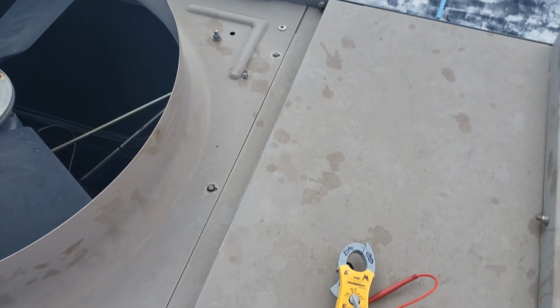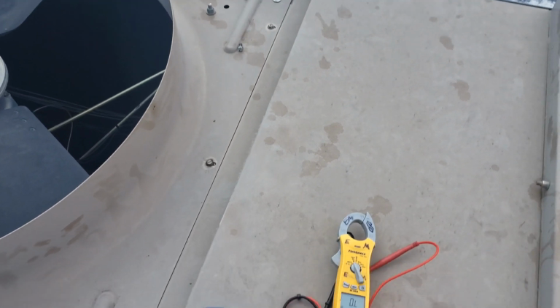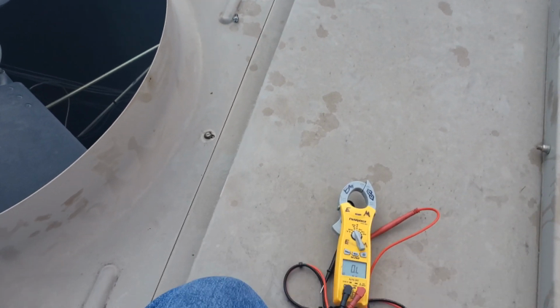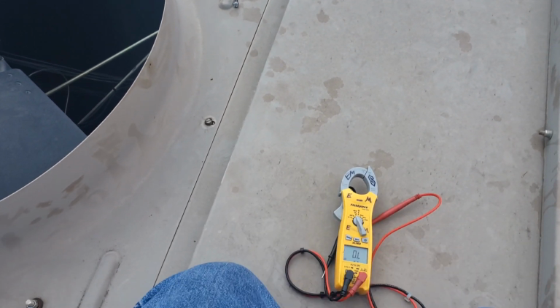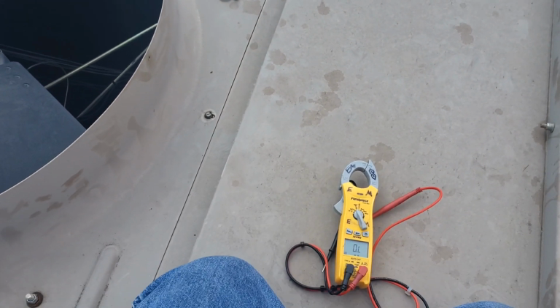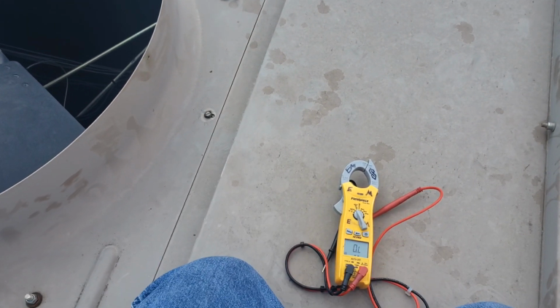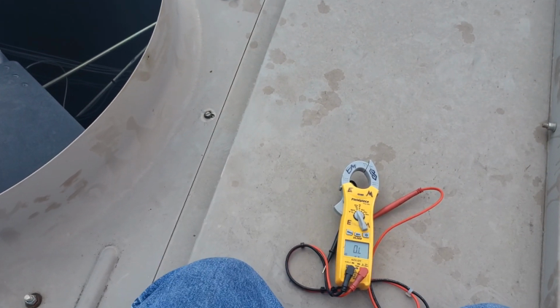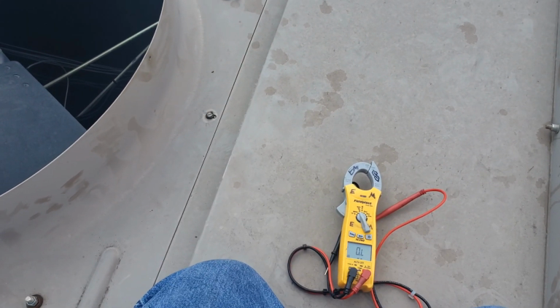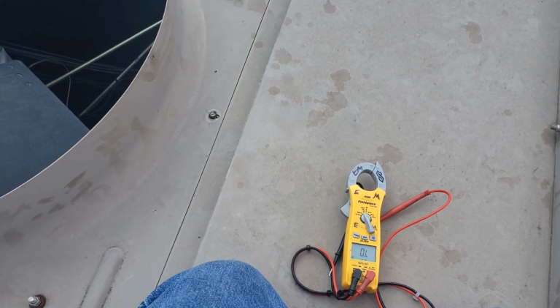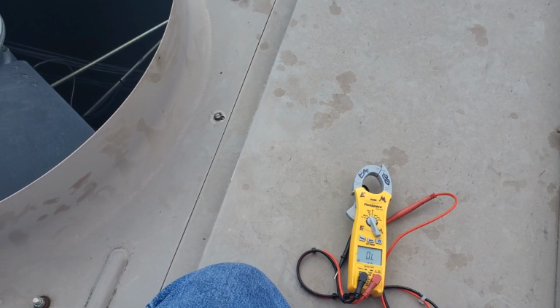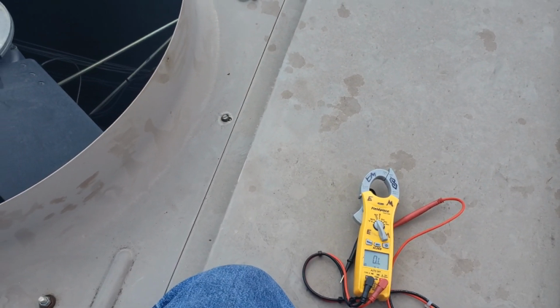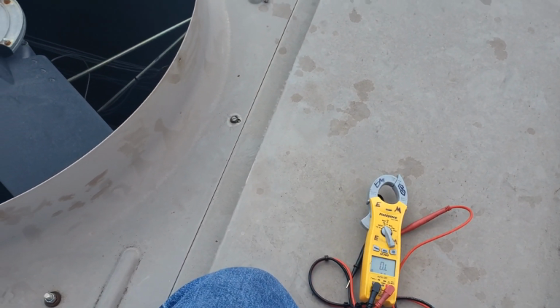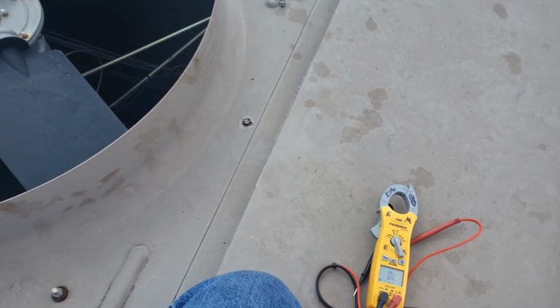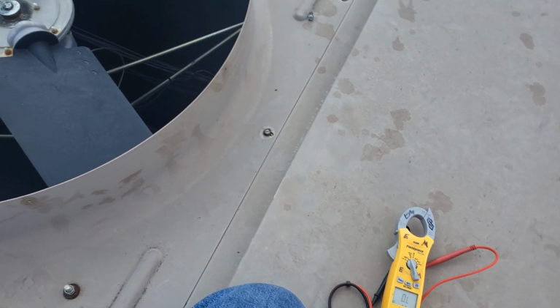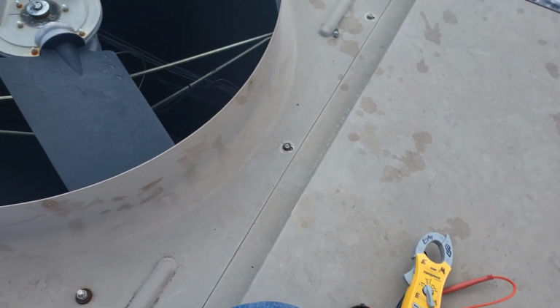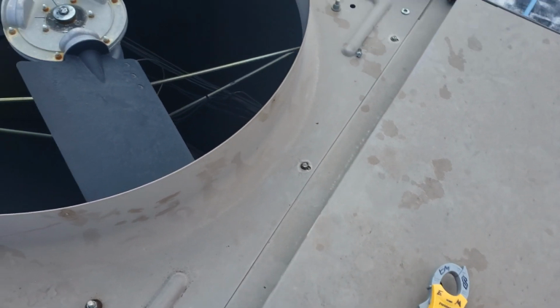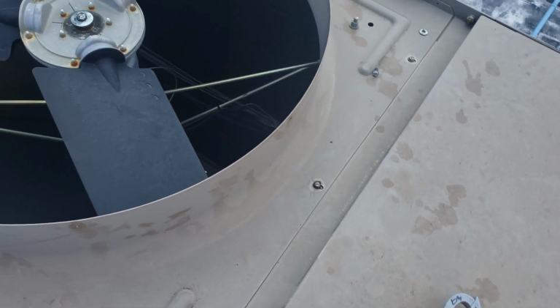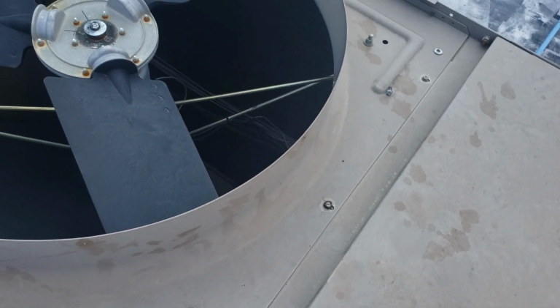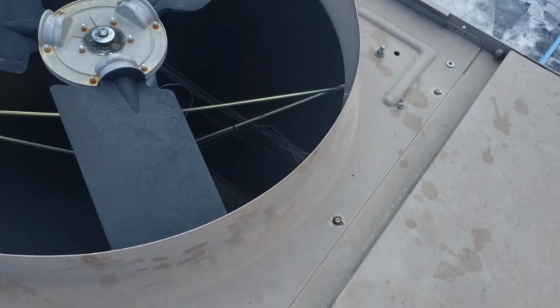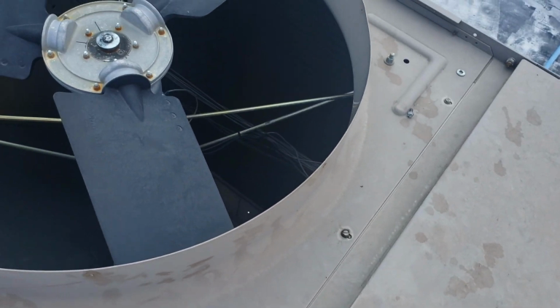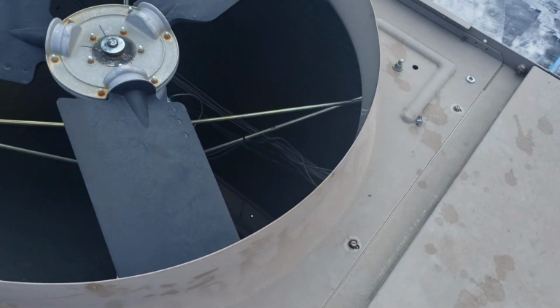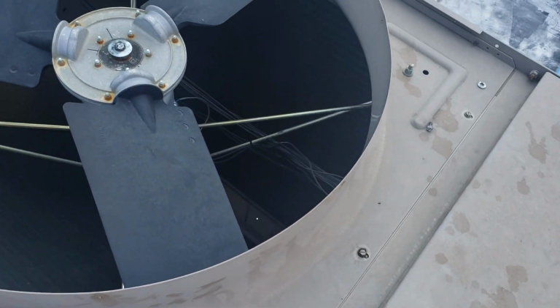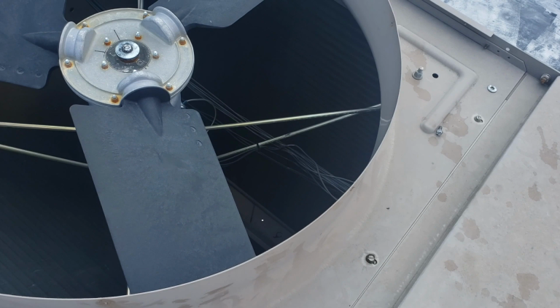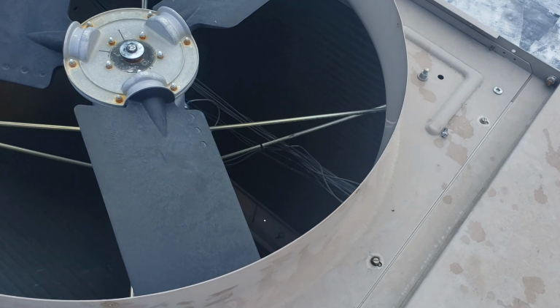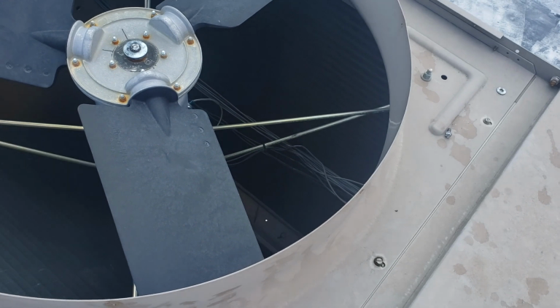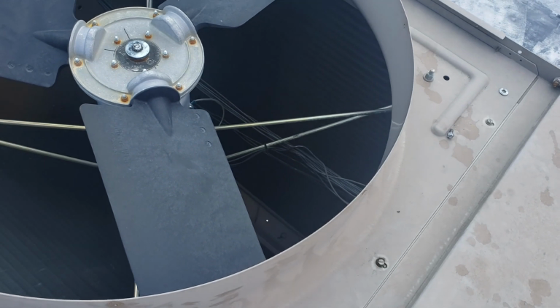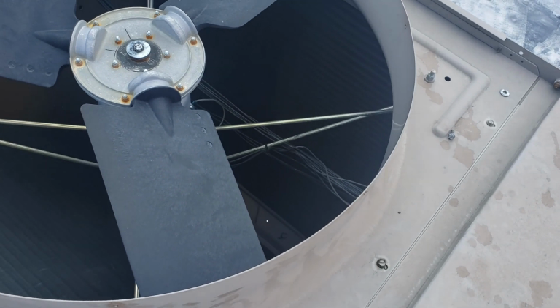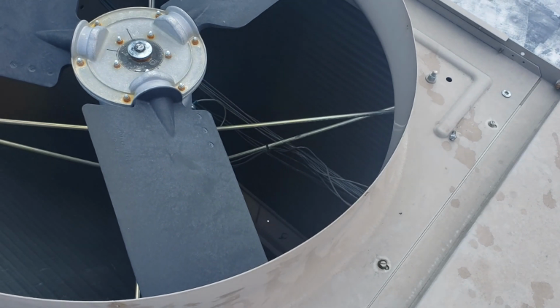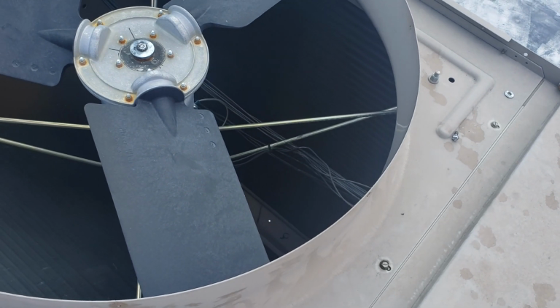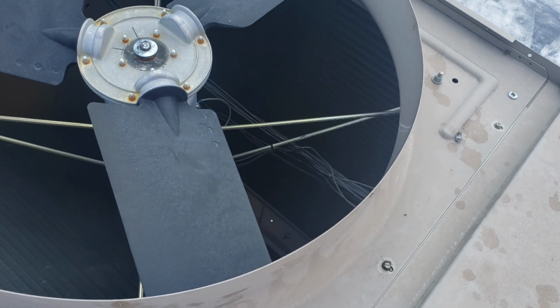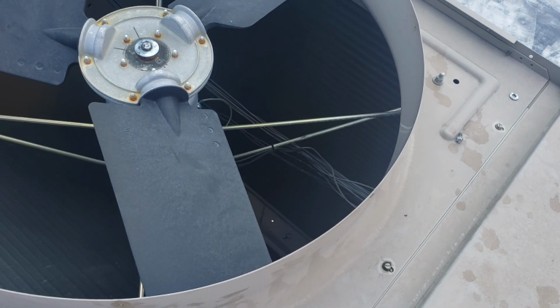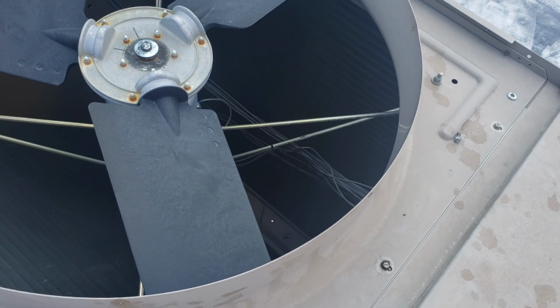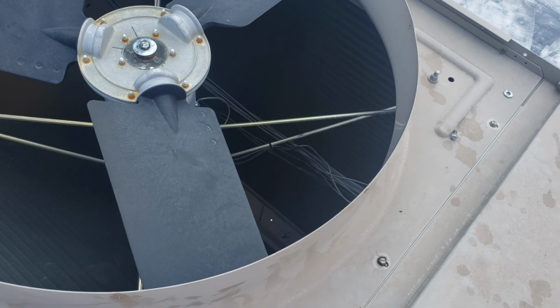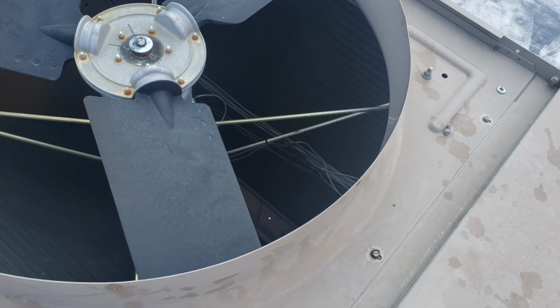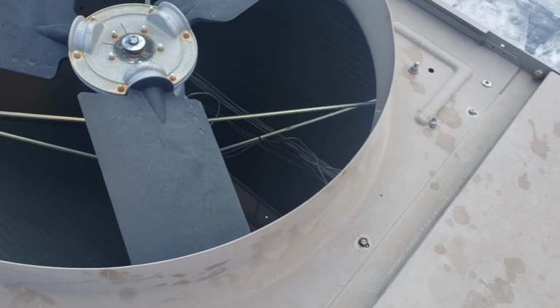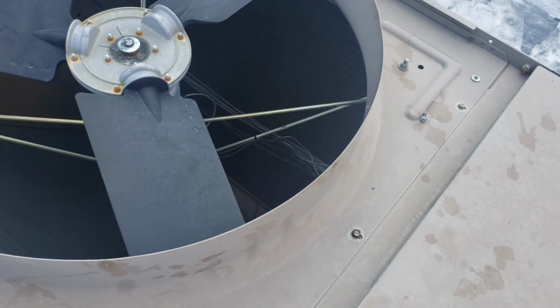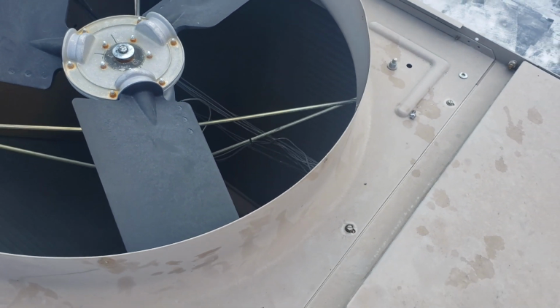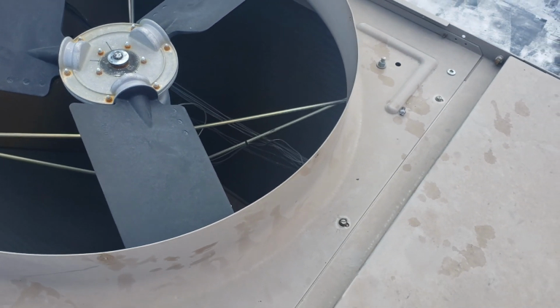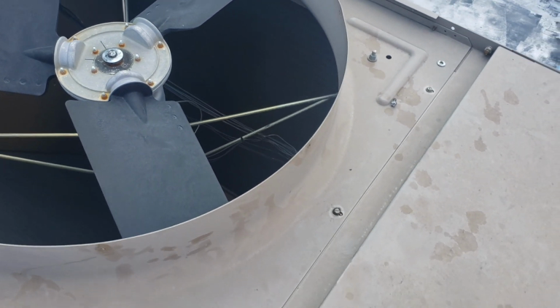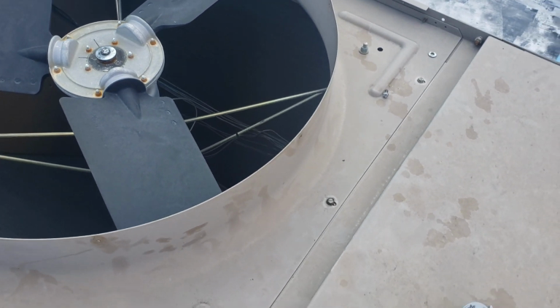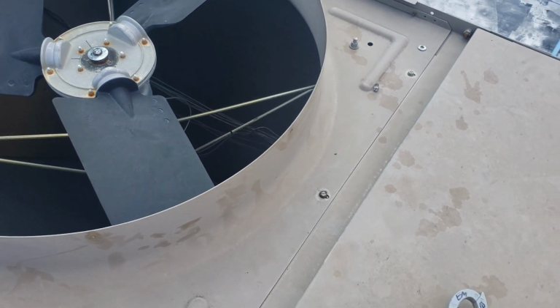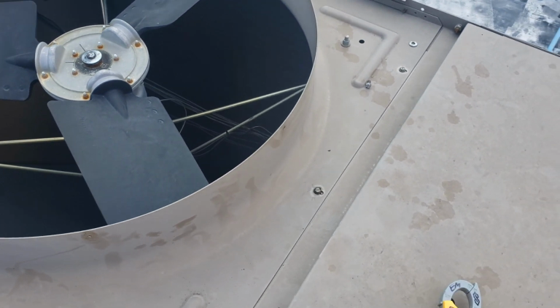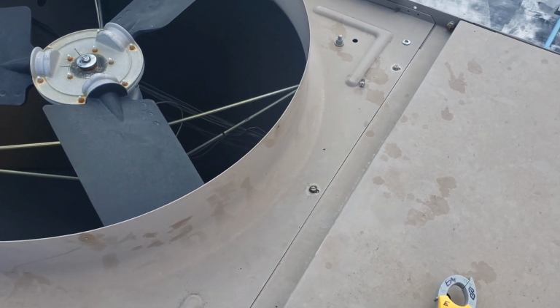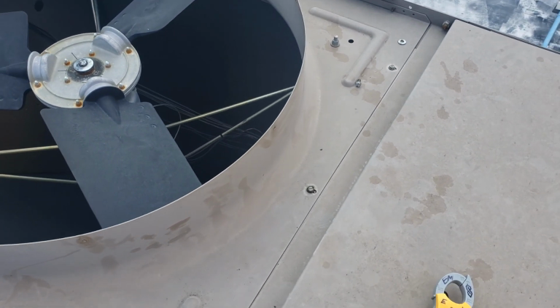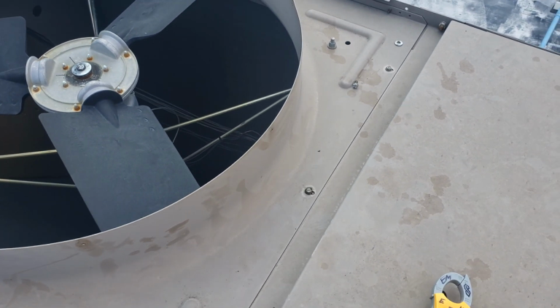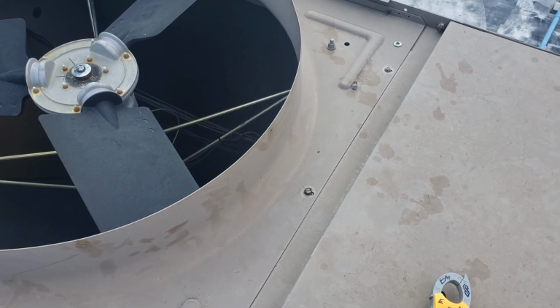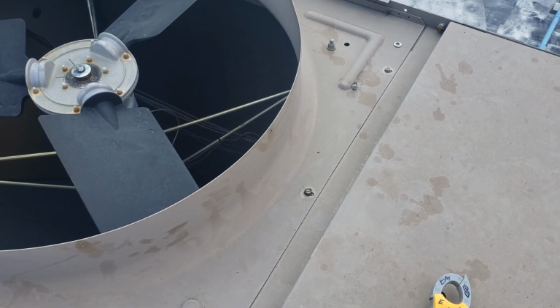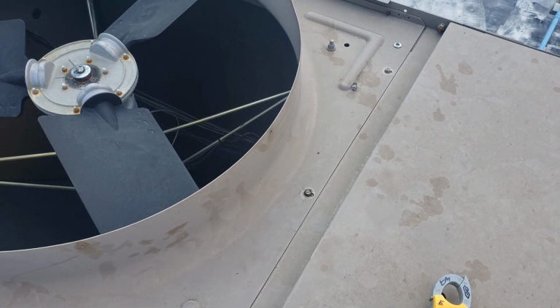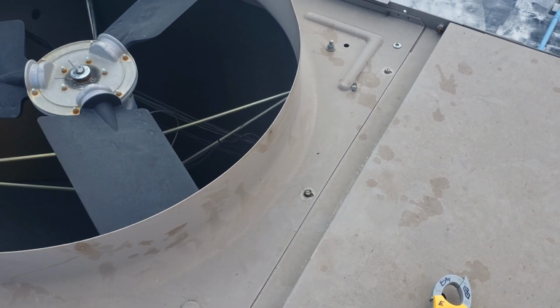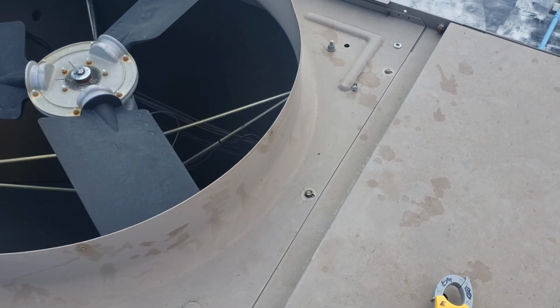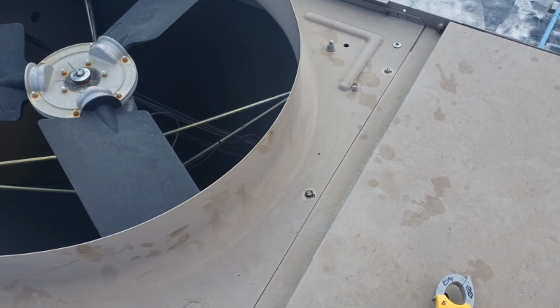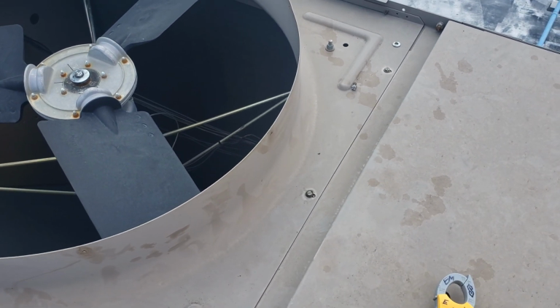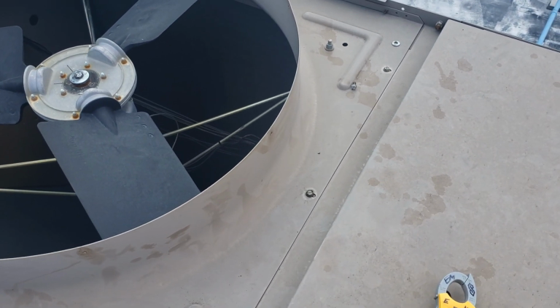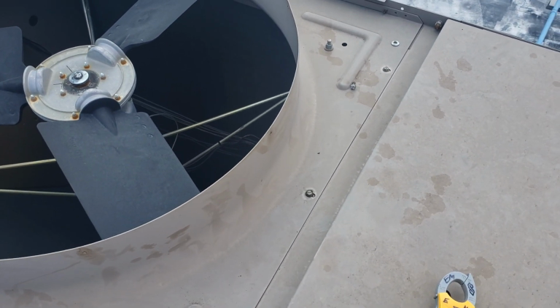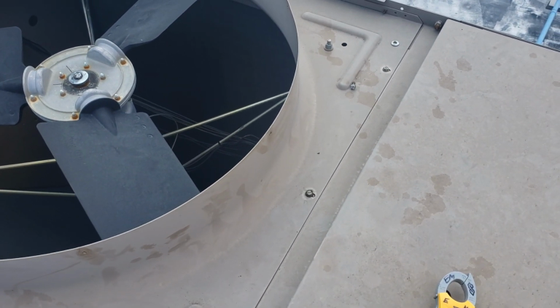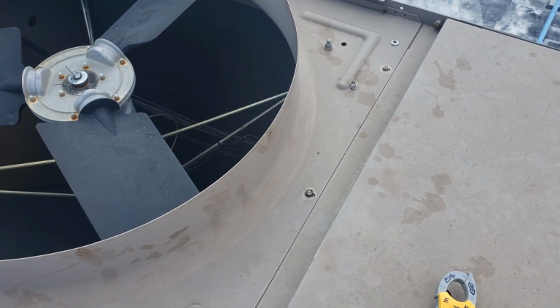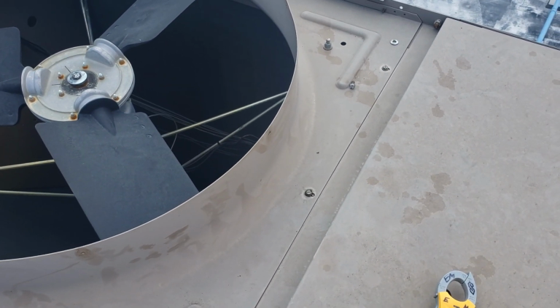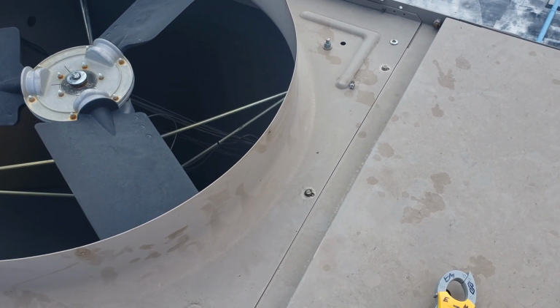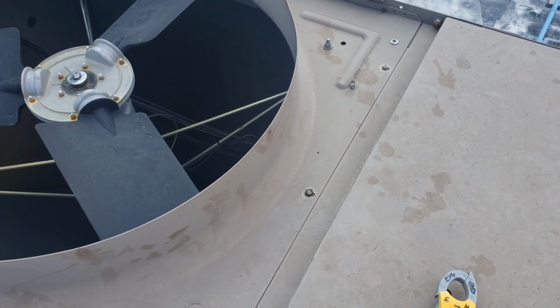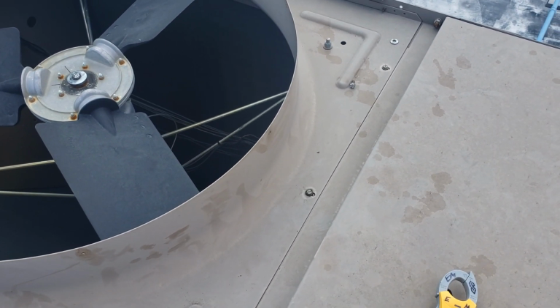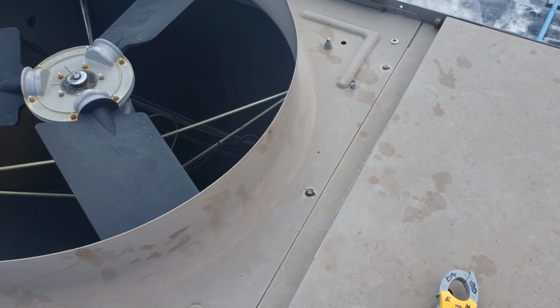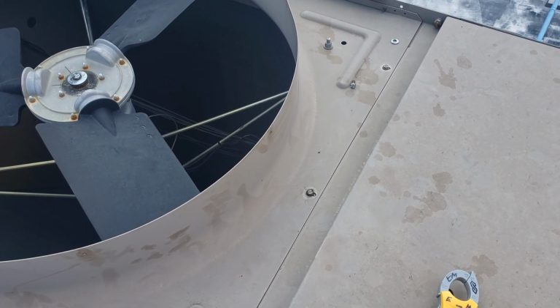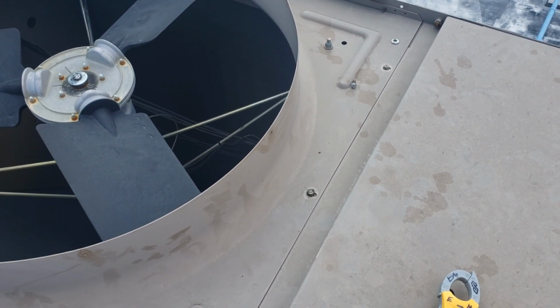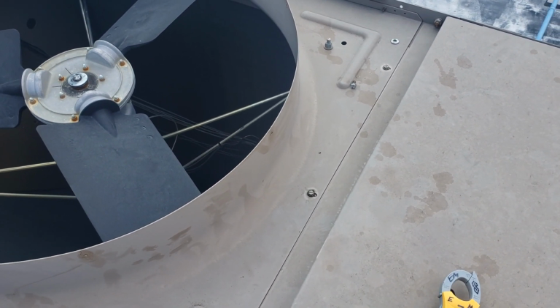Anyway guys, this one's pretty straightforward — we'll get this fixed up and move on.